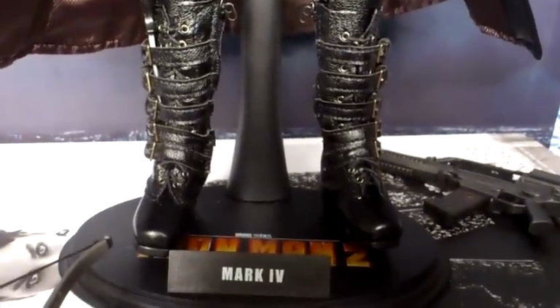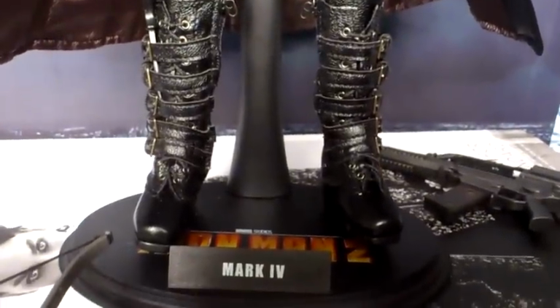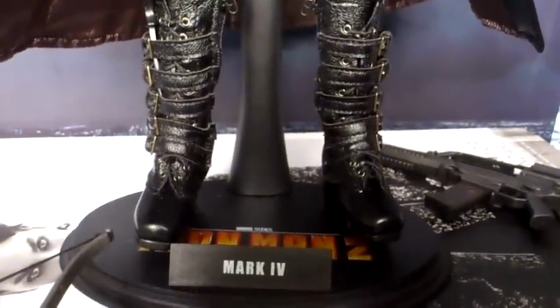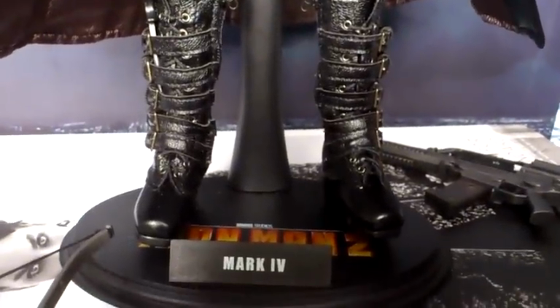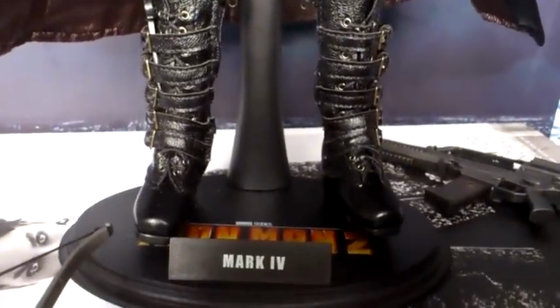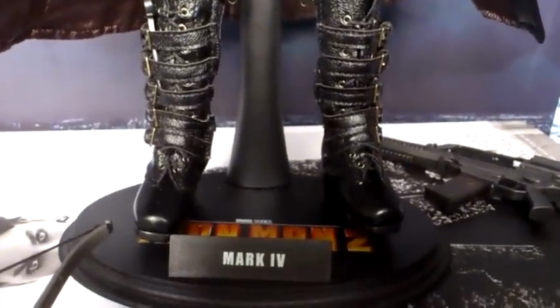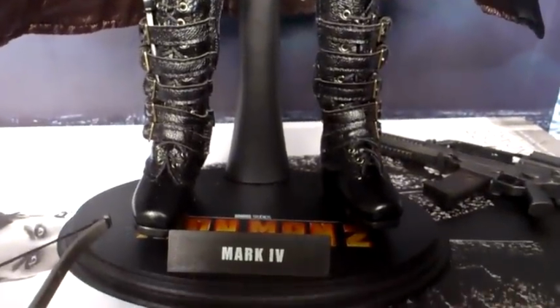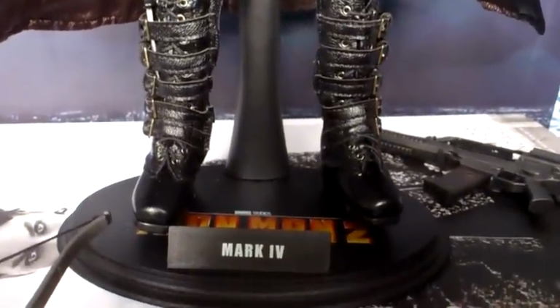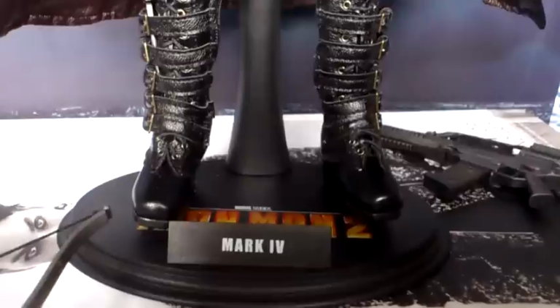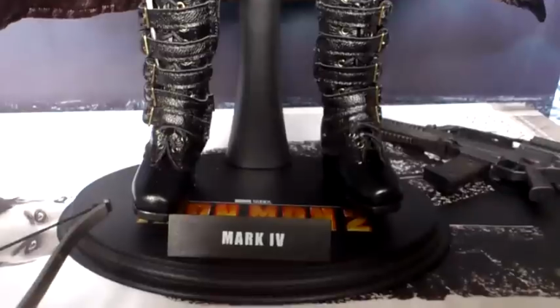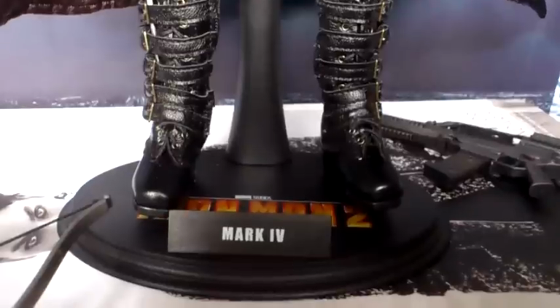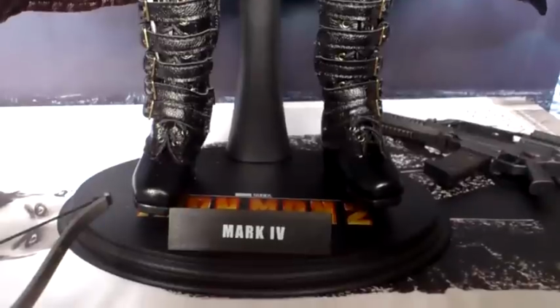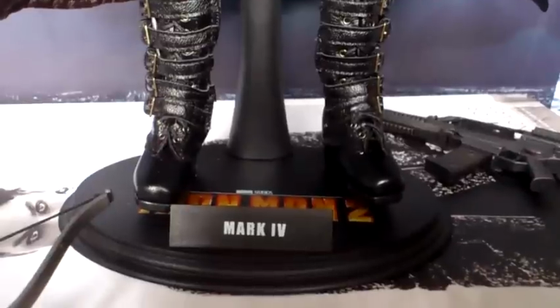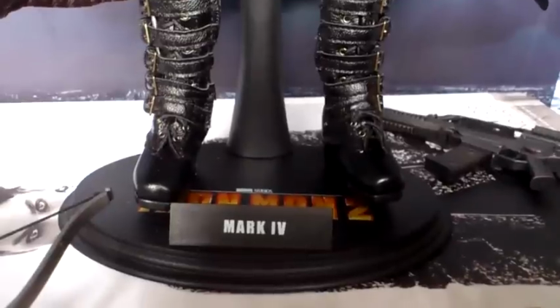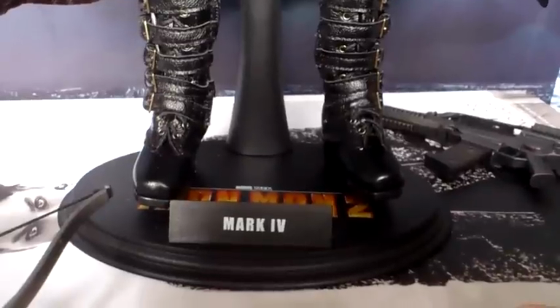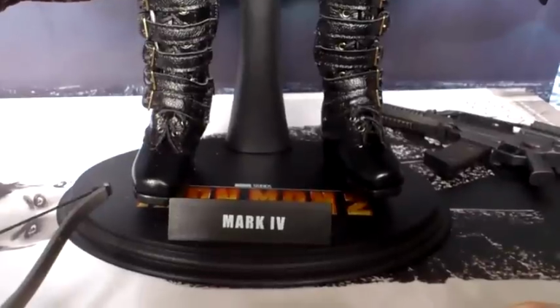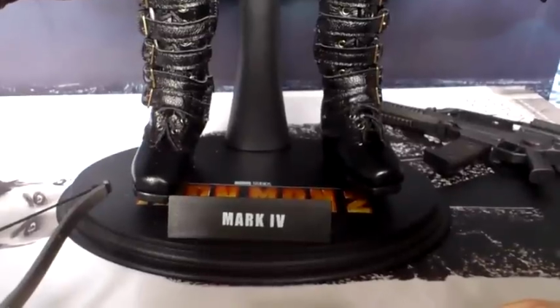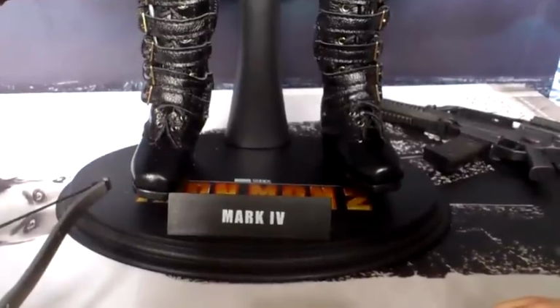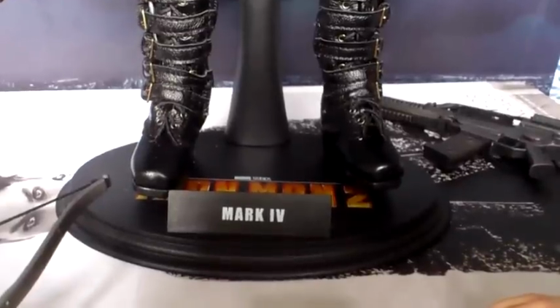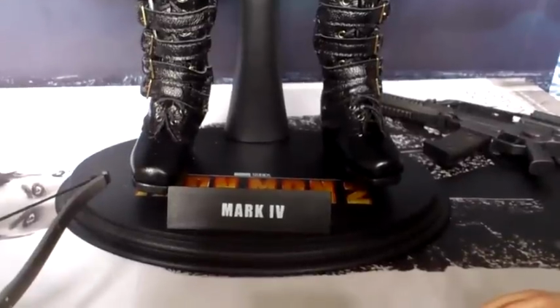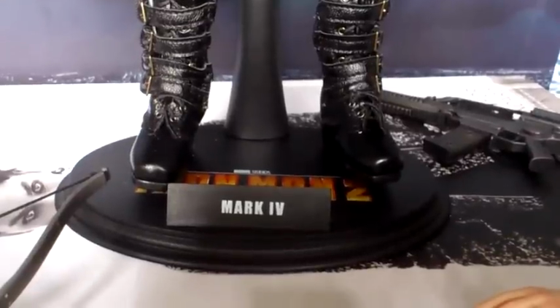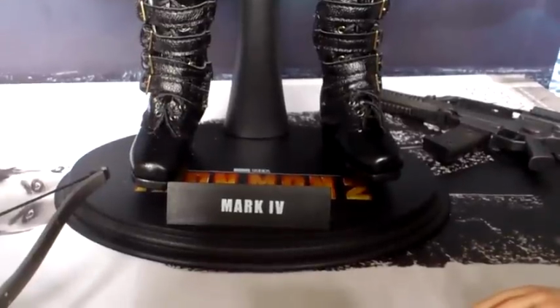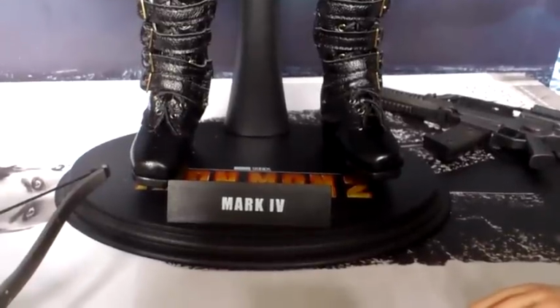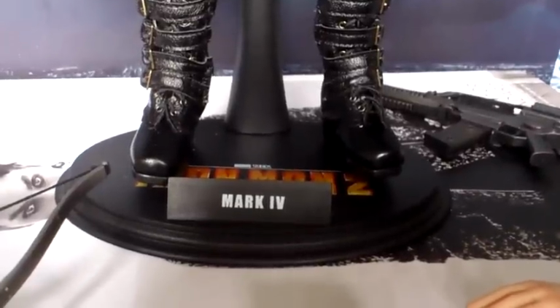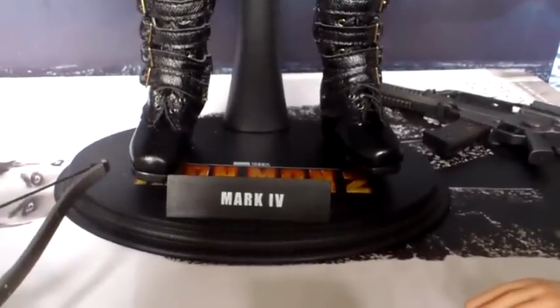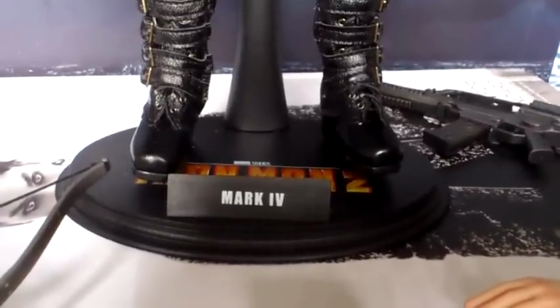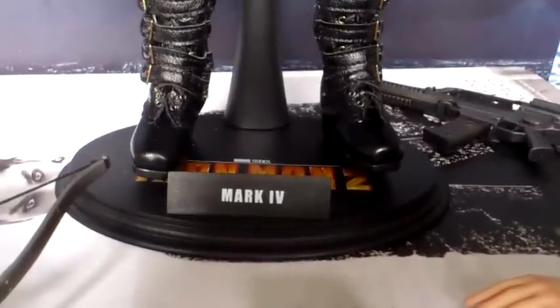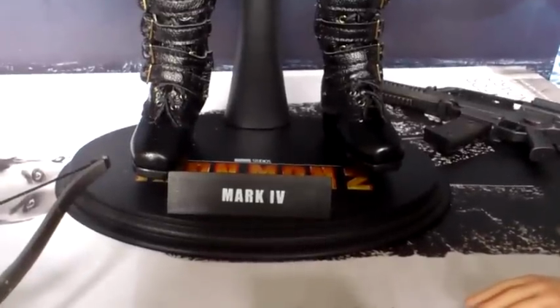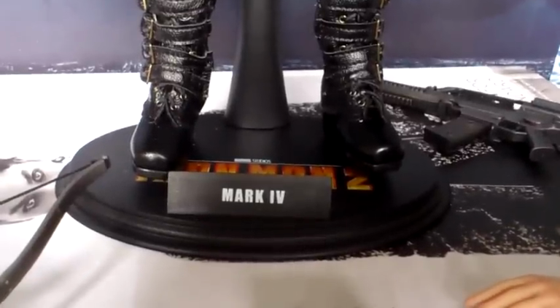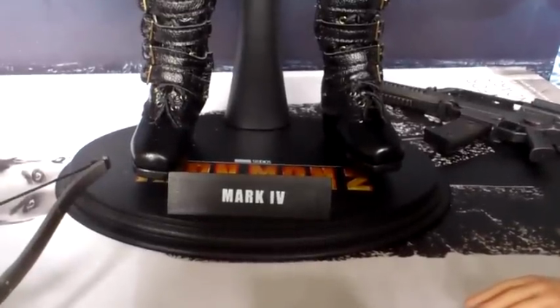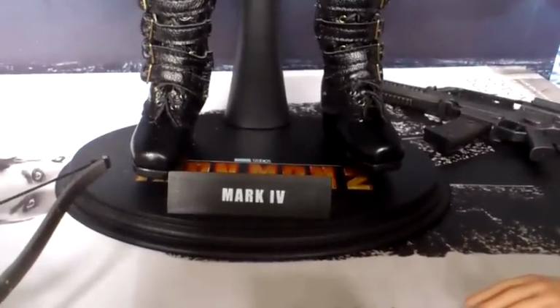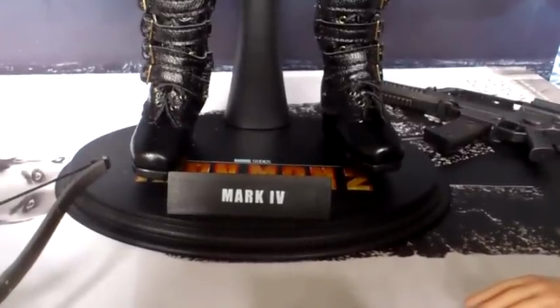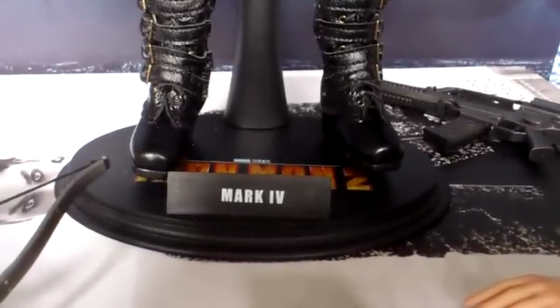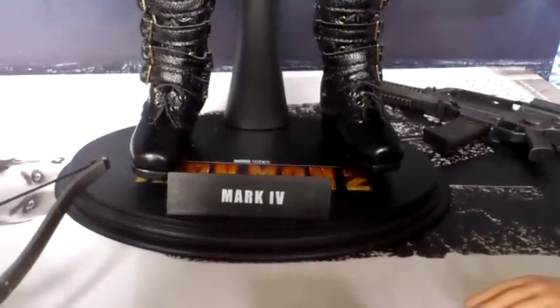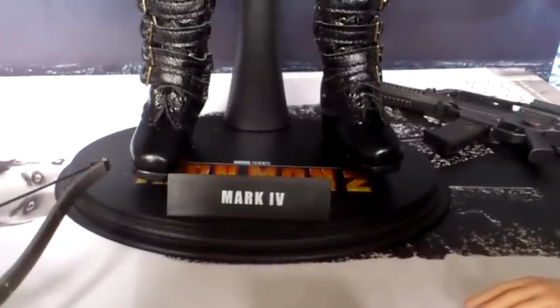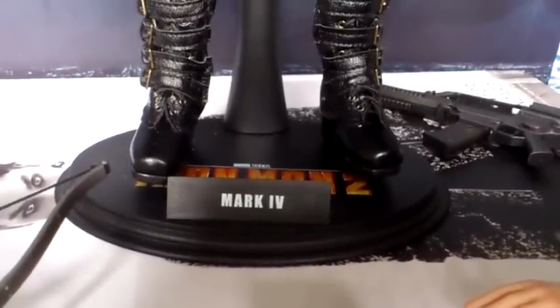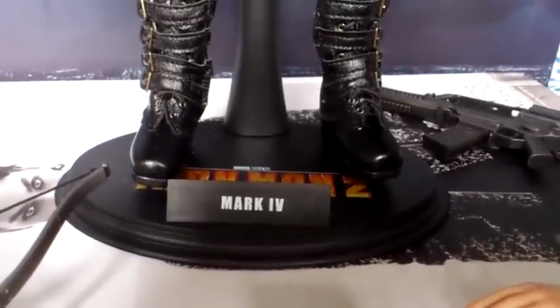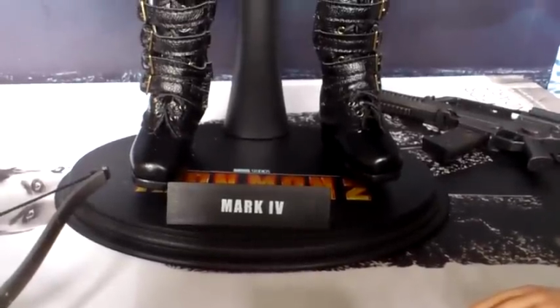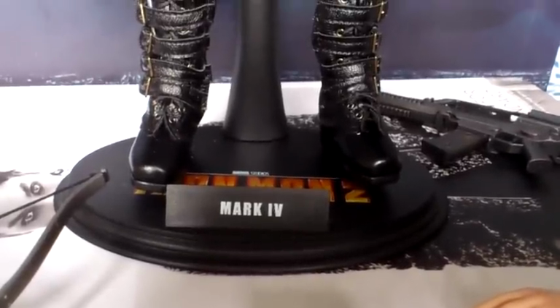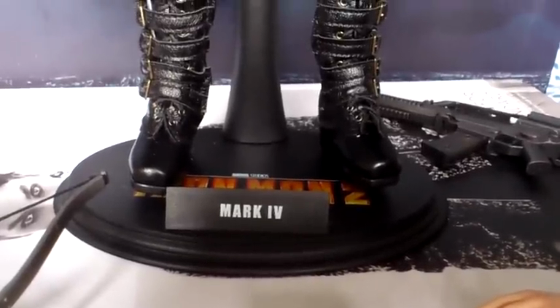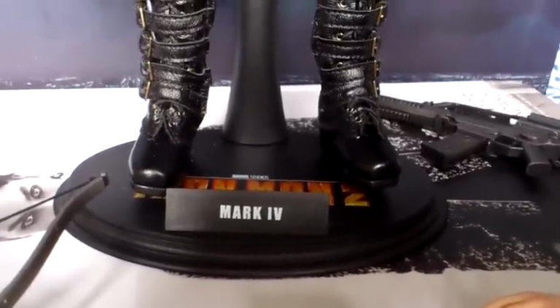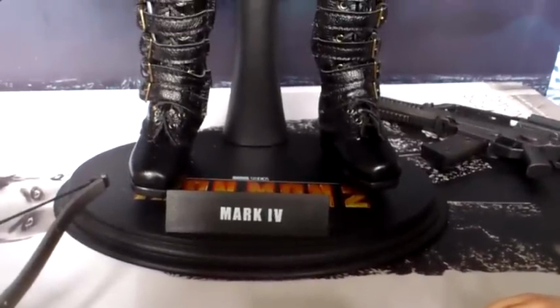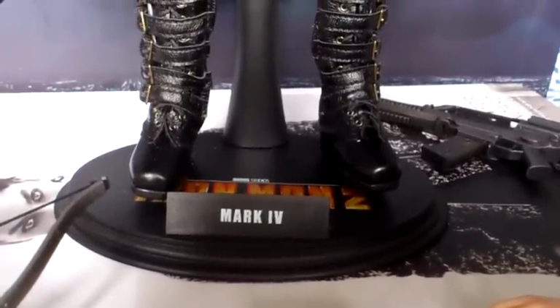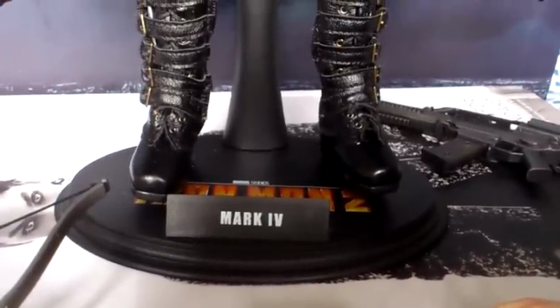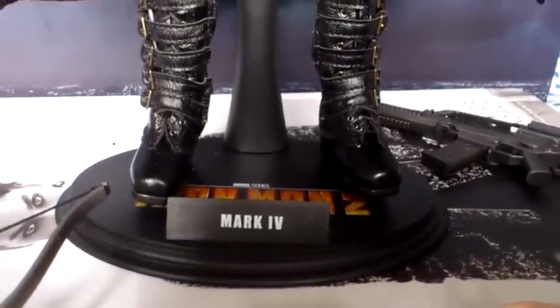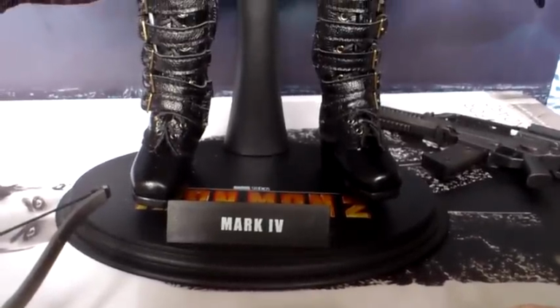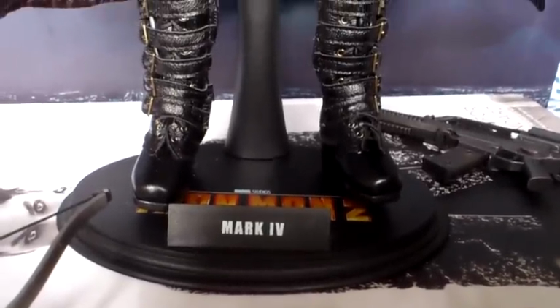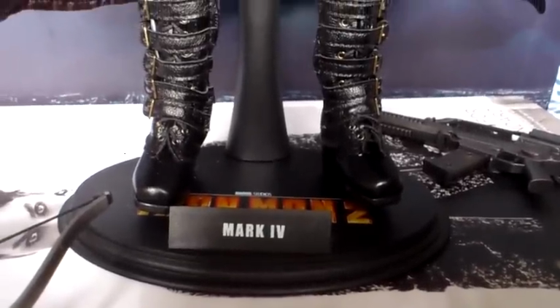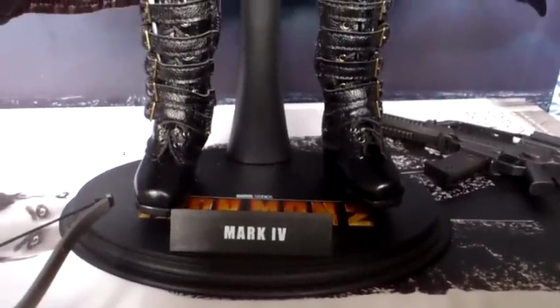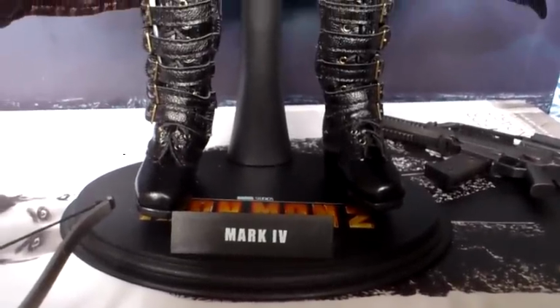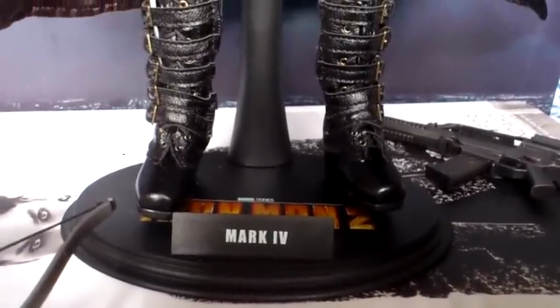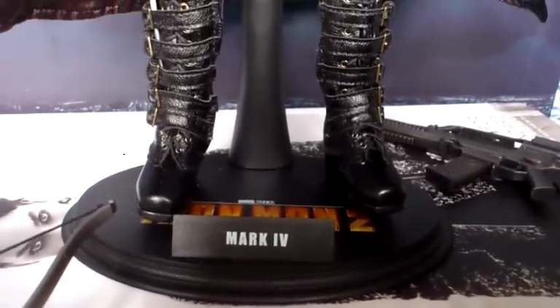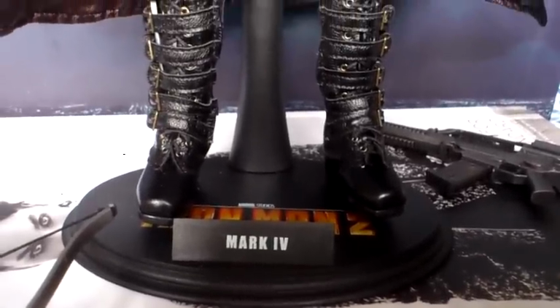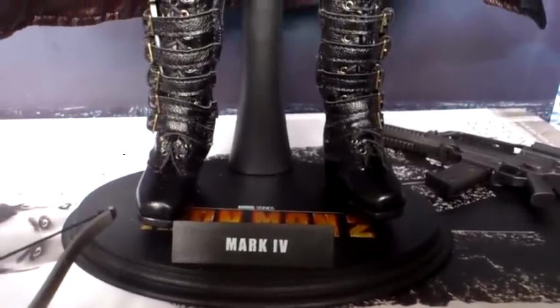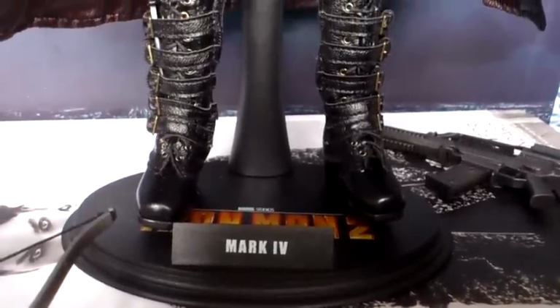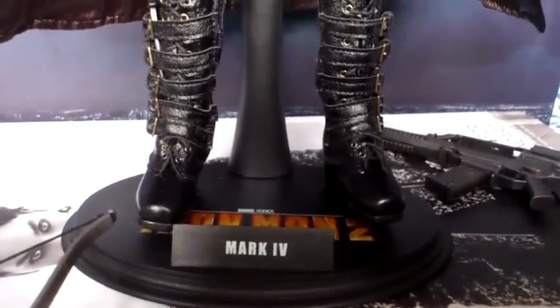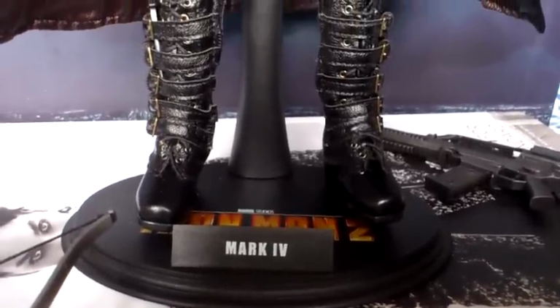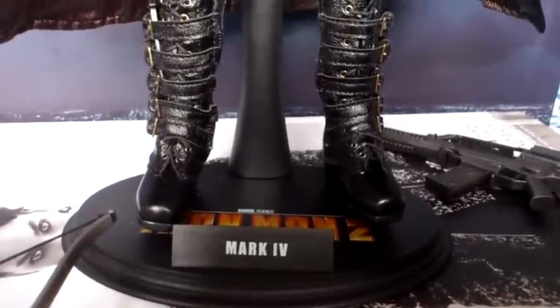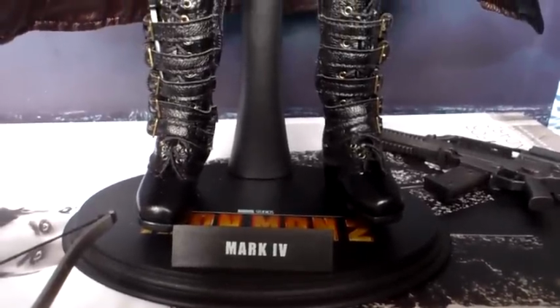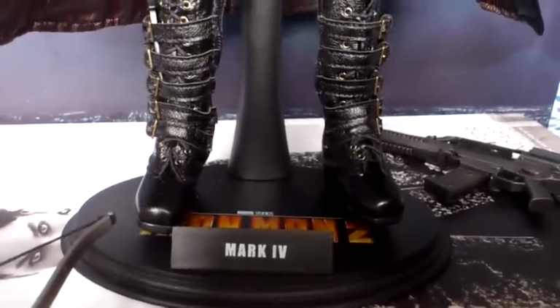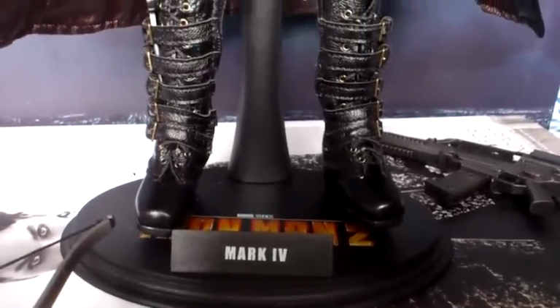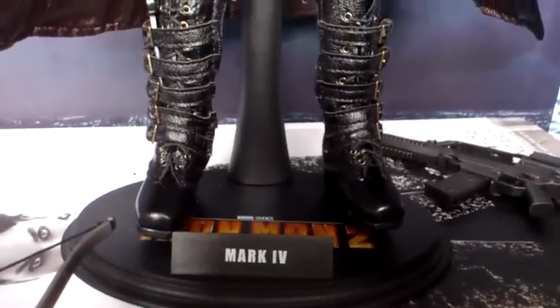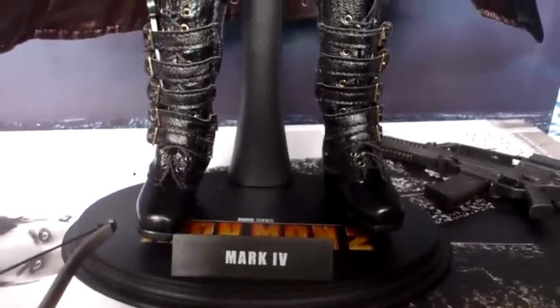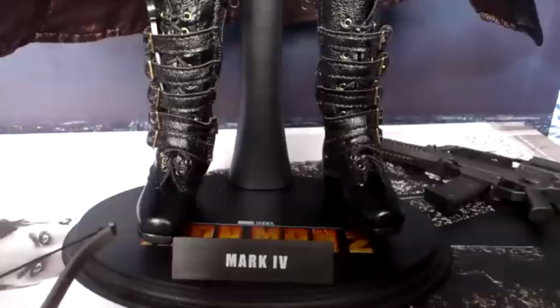That is a Hot Toys stand I'm using. She doesn't actually come with a stand, but it's the only way you can keep her upright without her falling over.